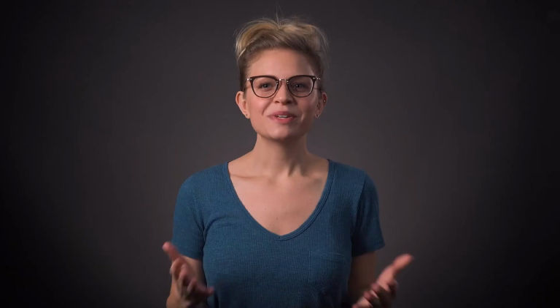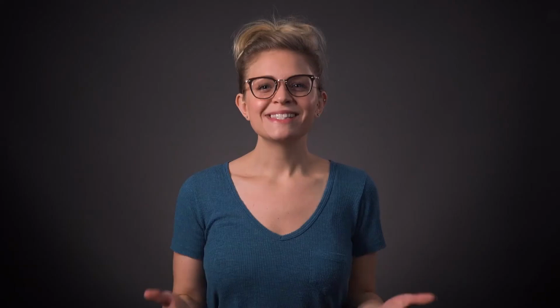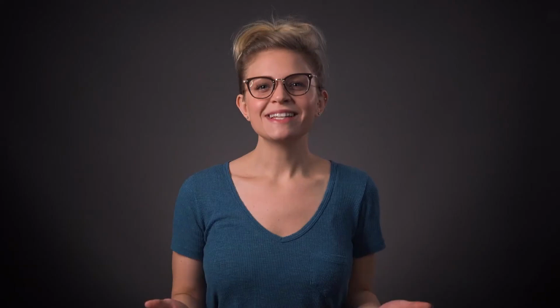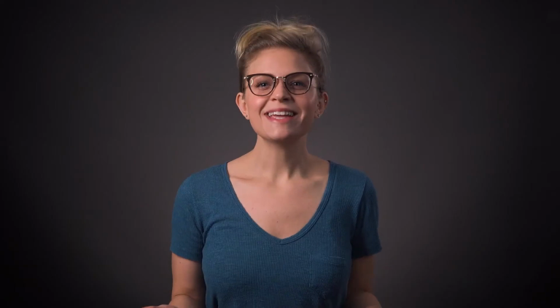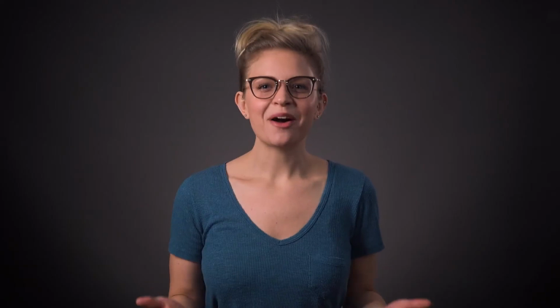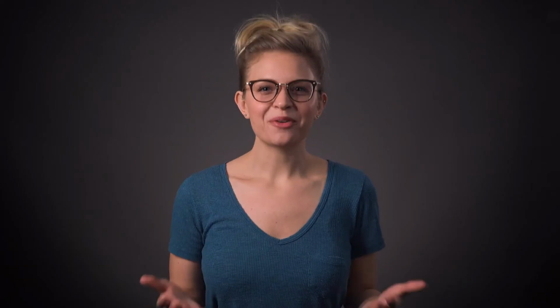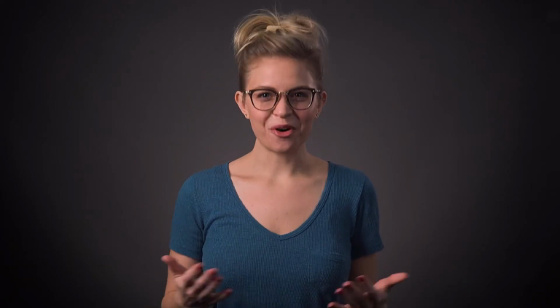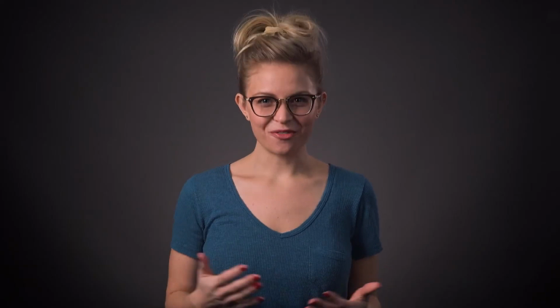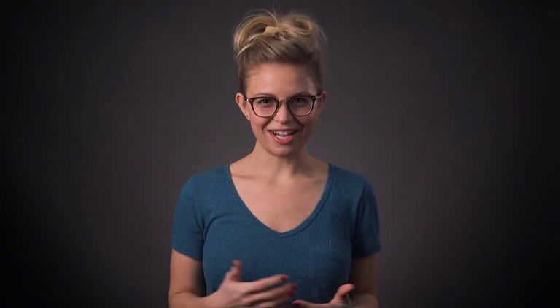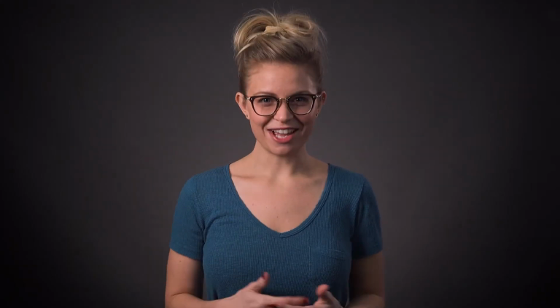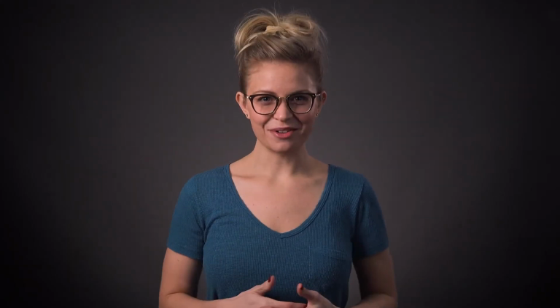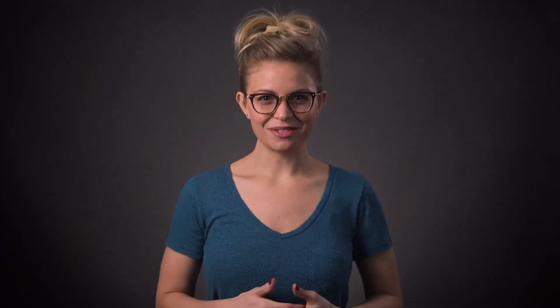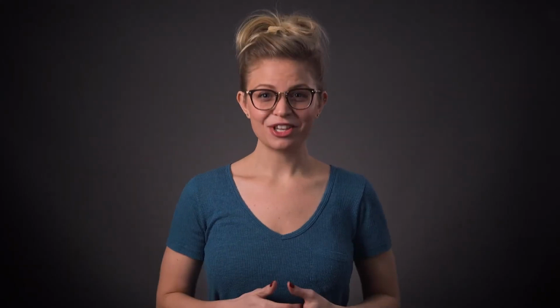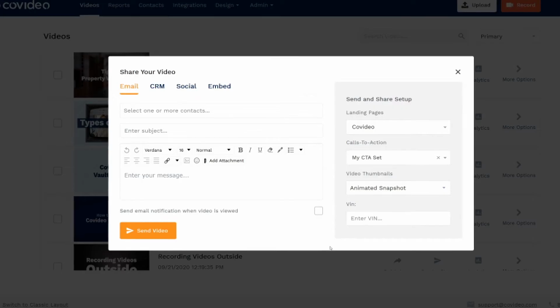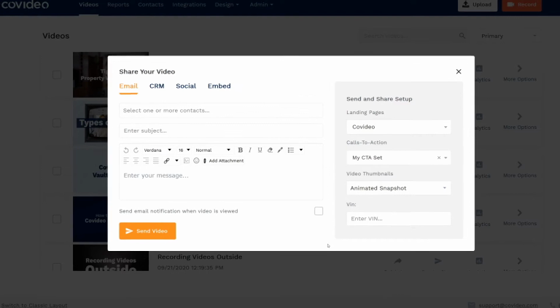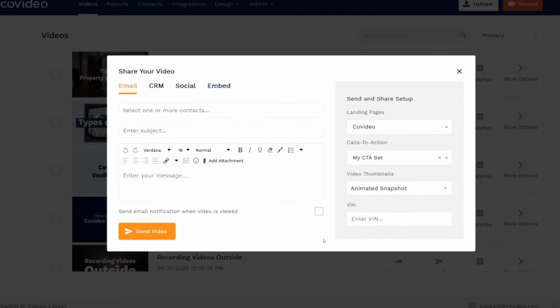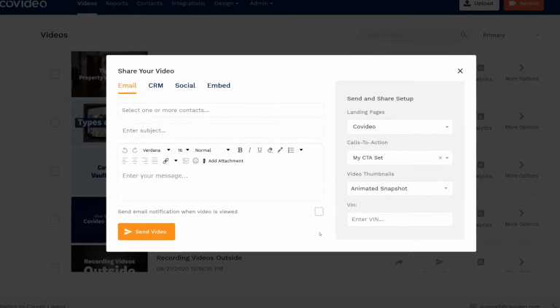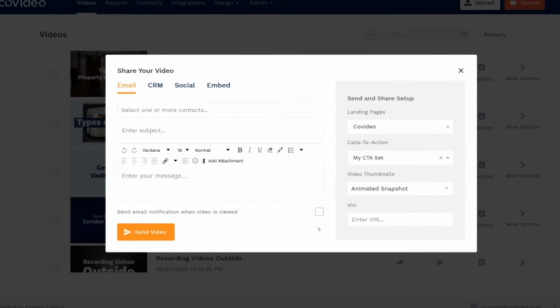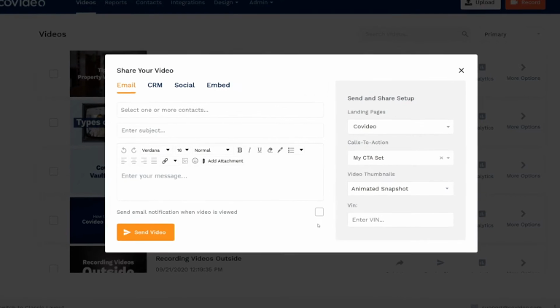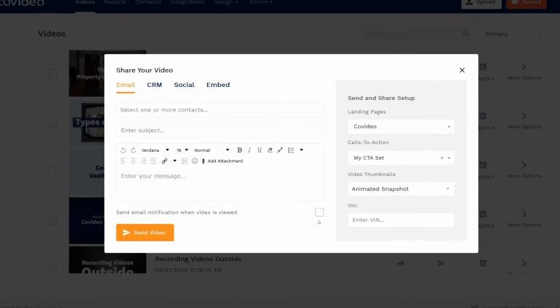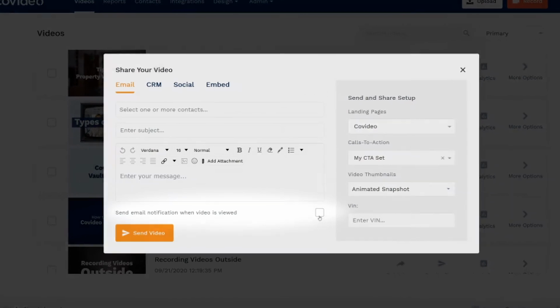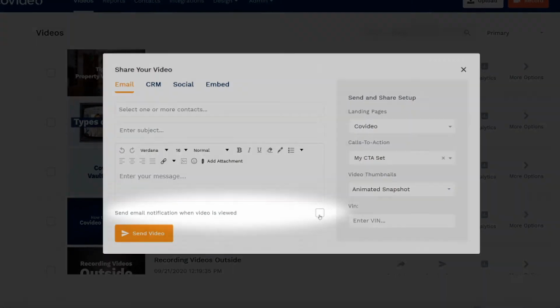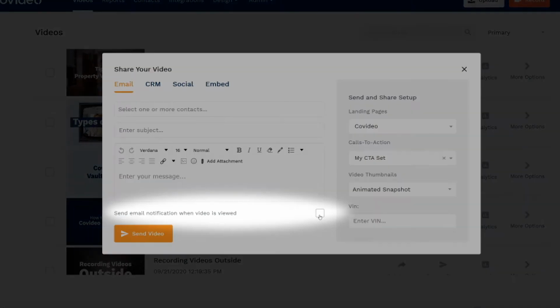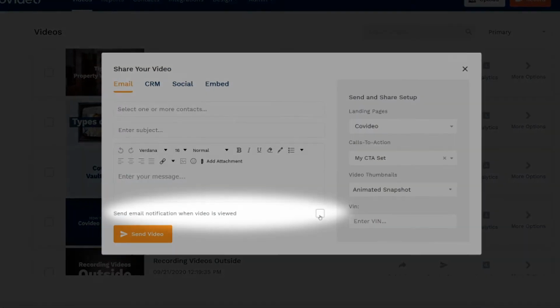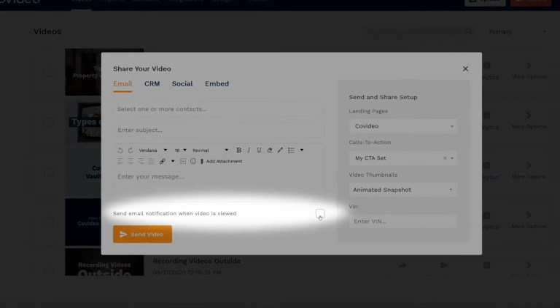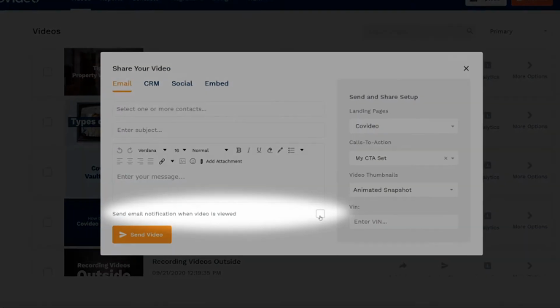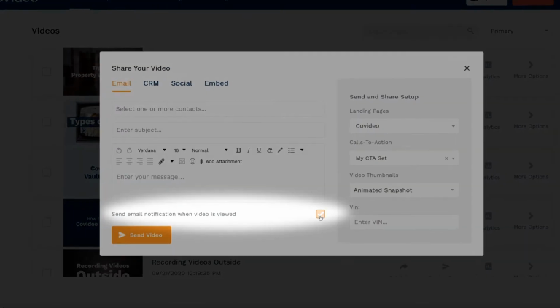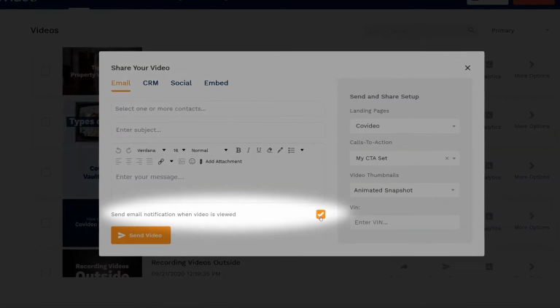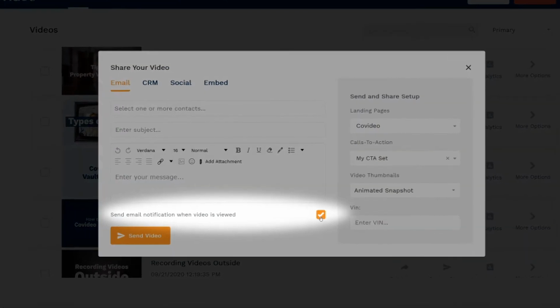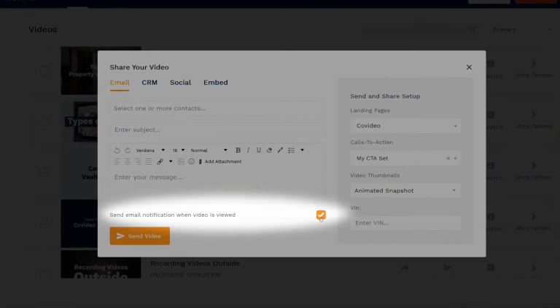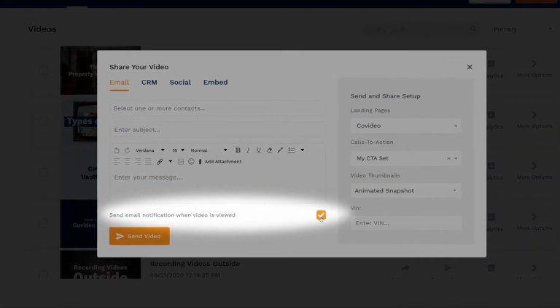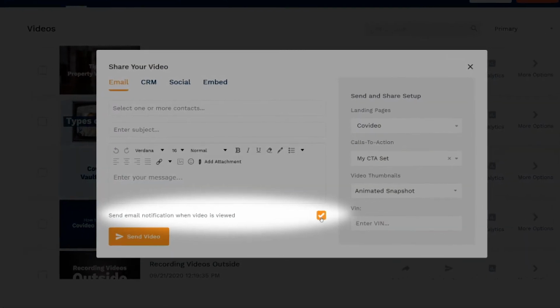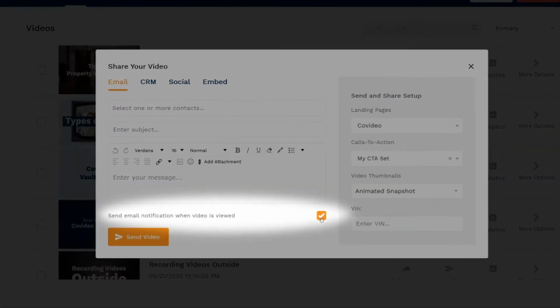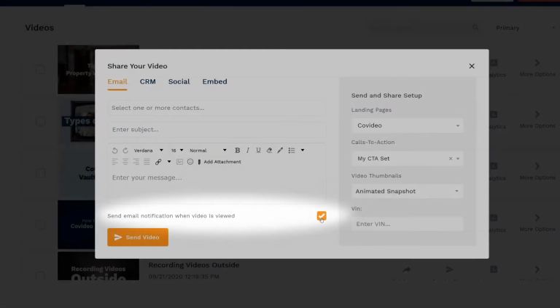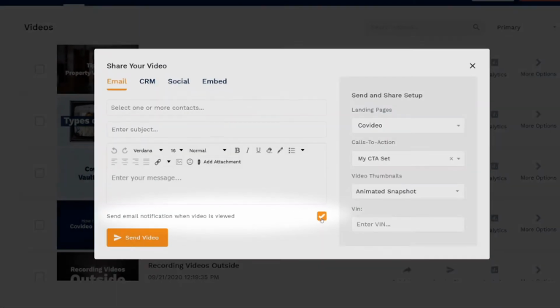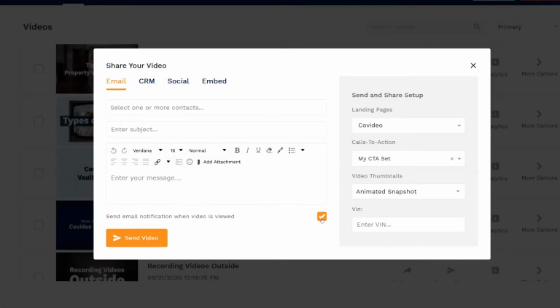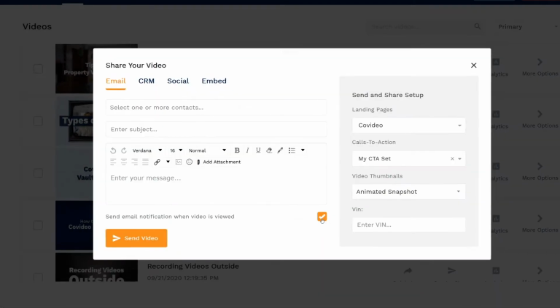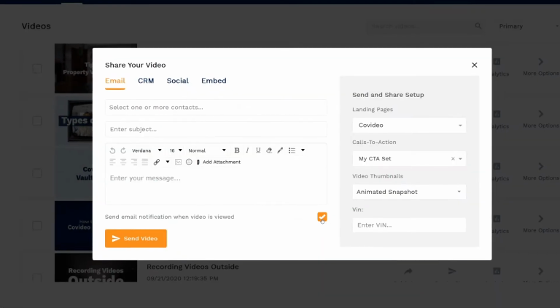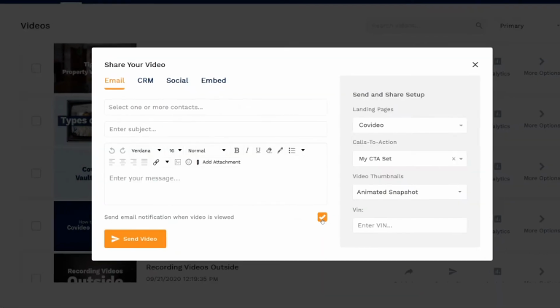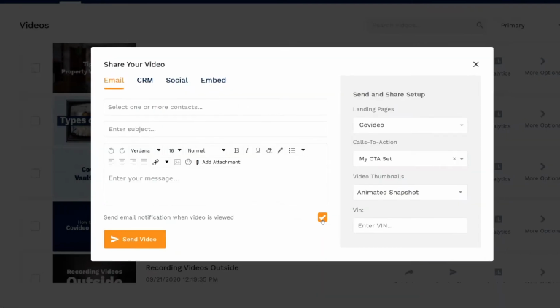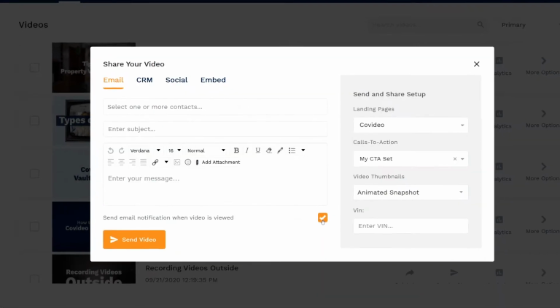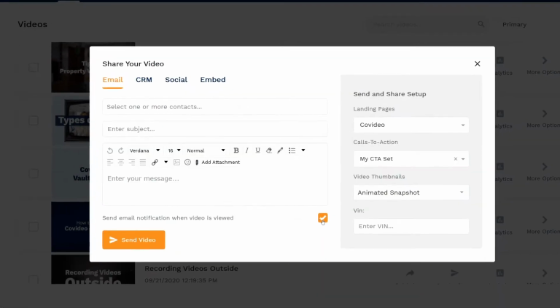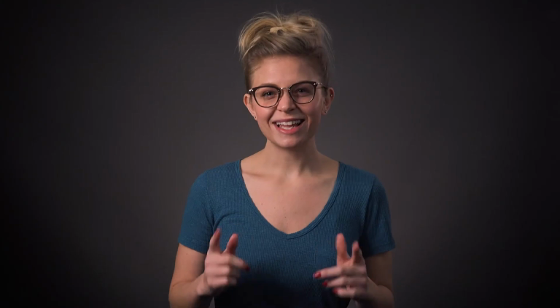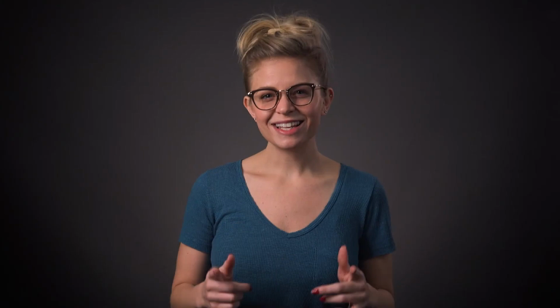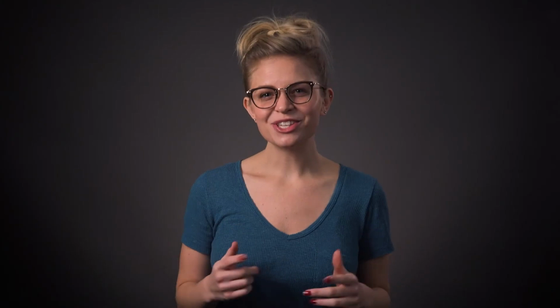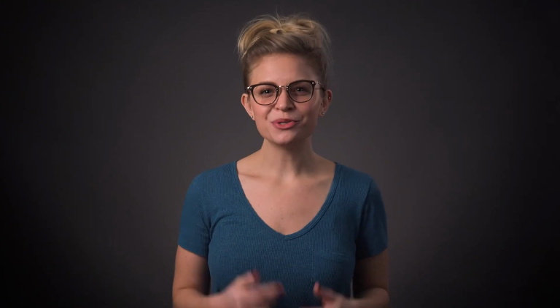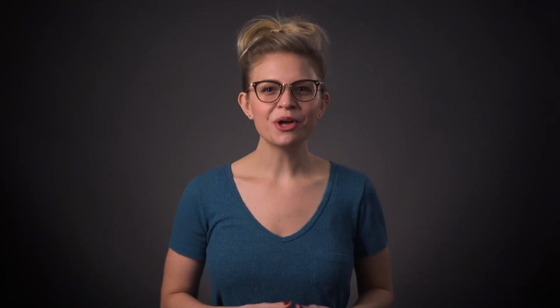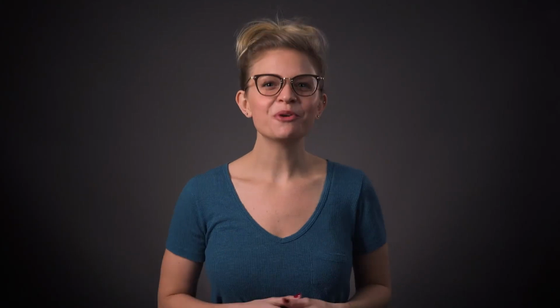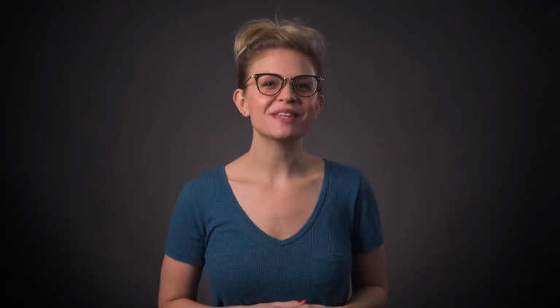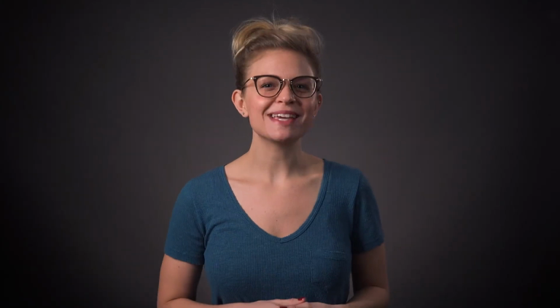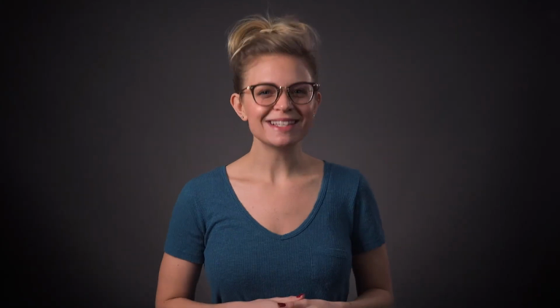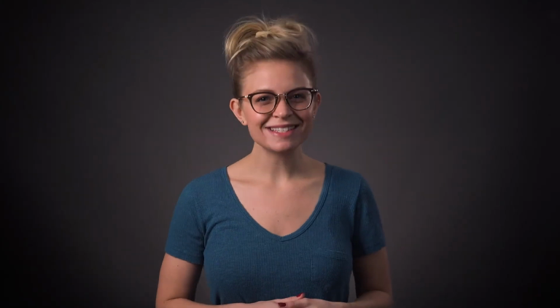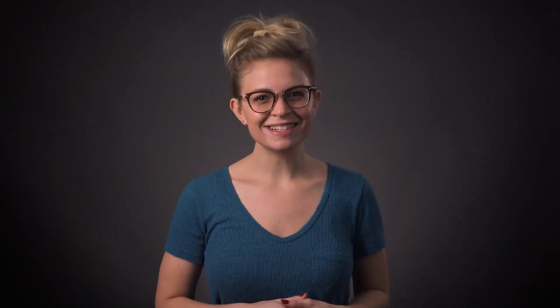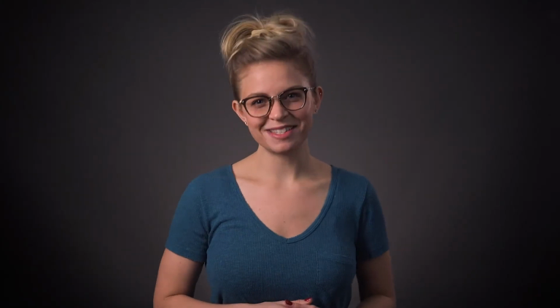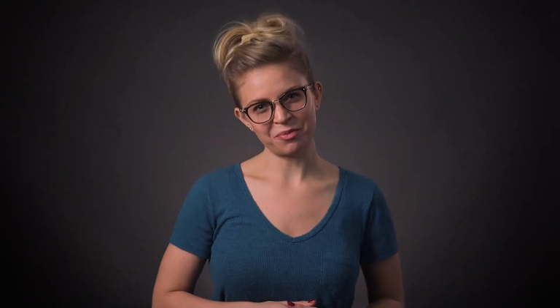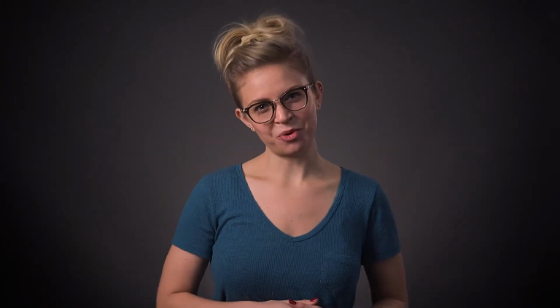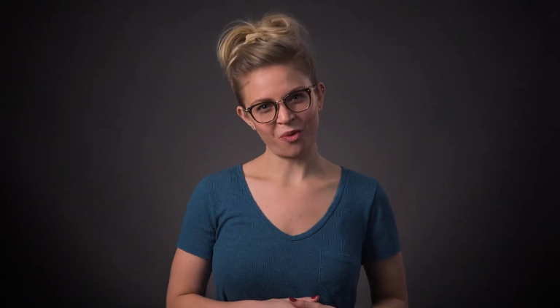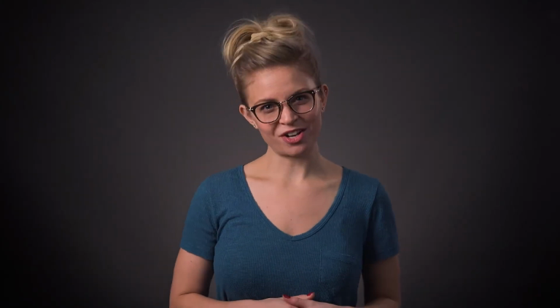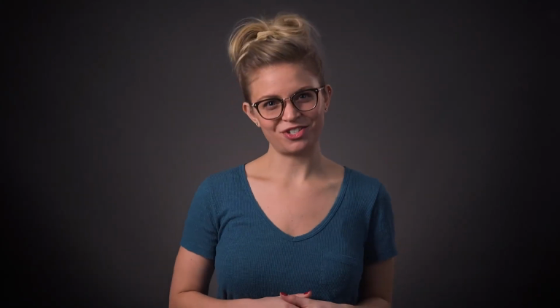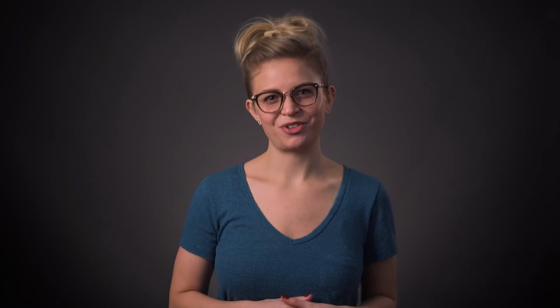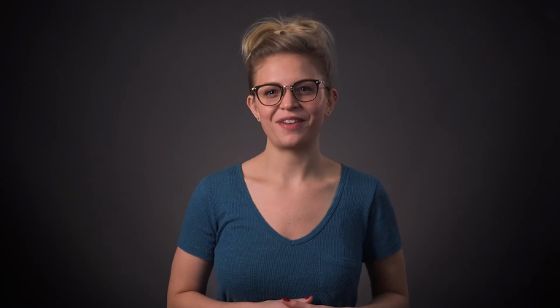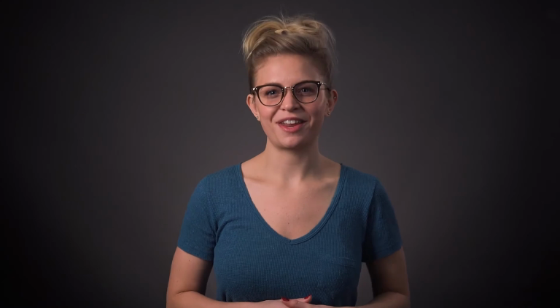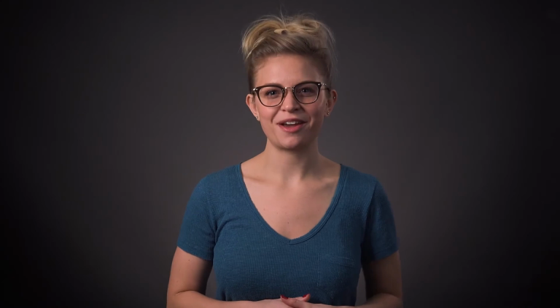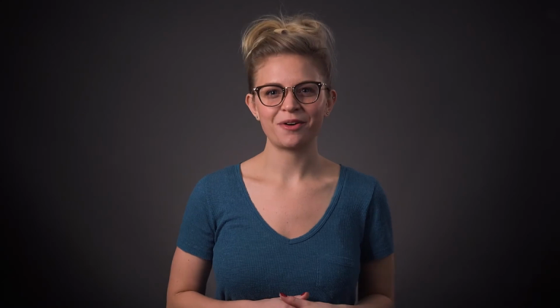When sending out co-videos, you can choose to get notifications for when your video has been viewed, letting you know the instant someone watches your video.